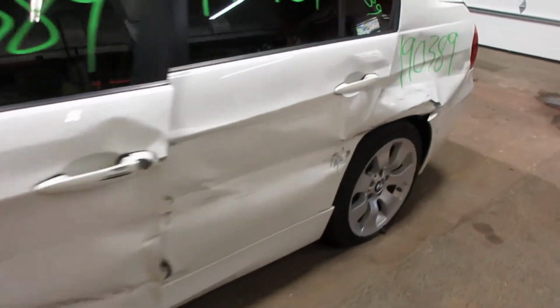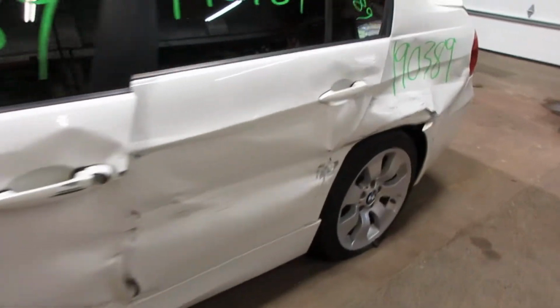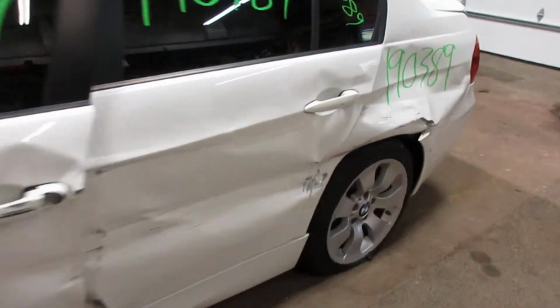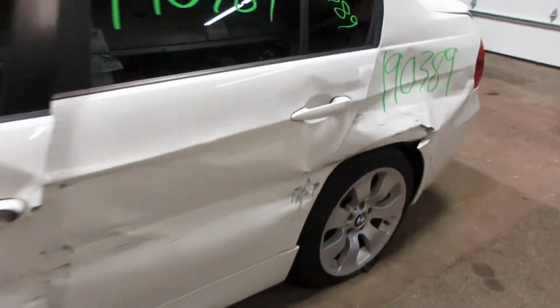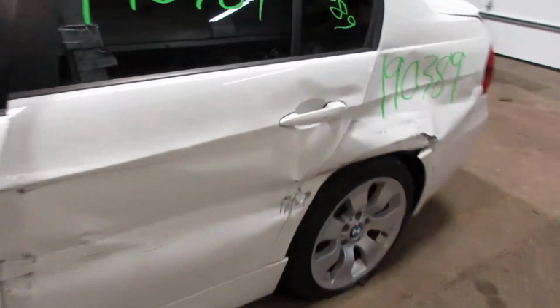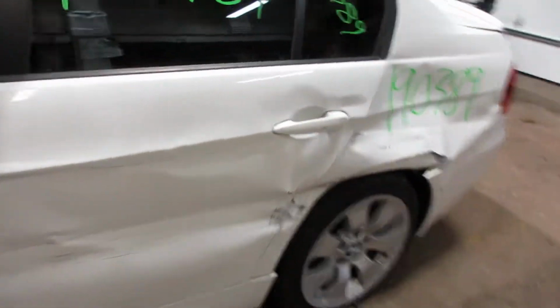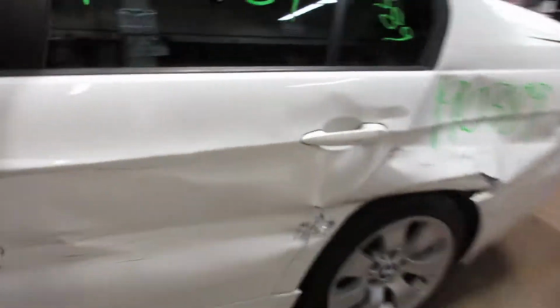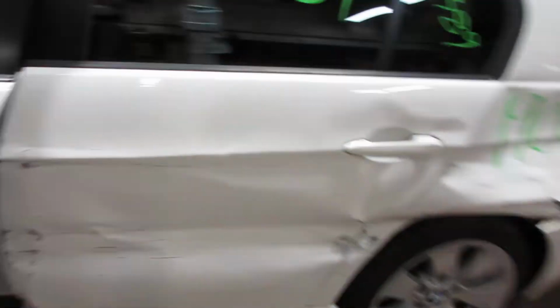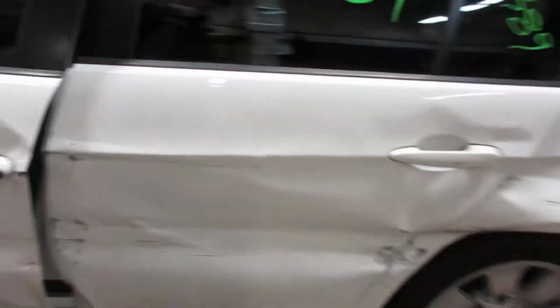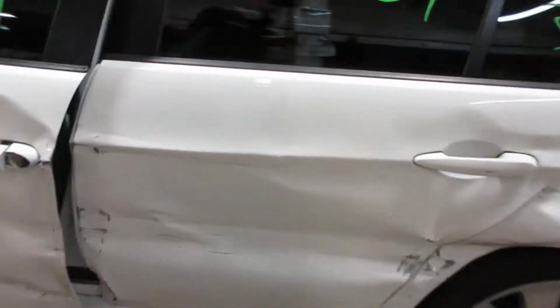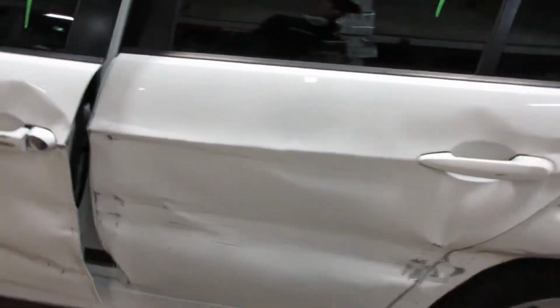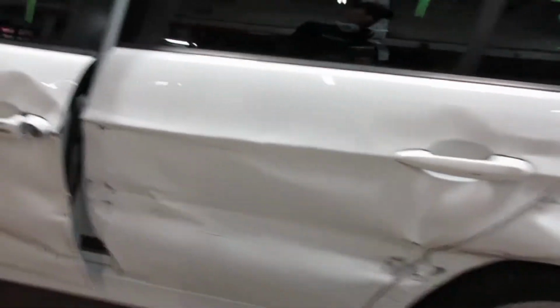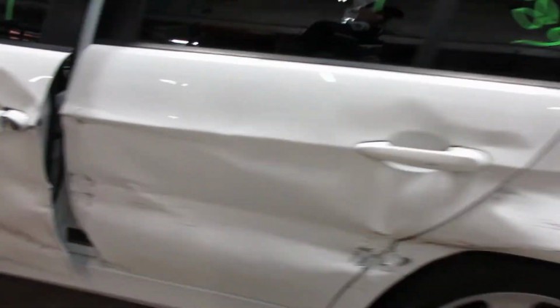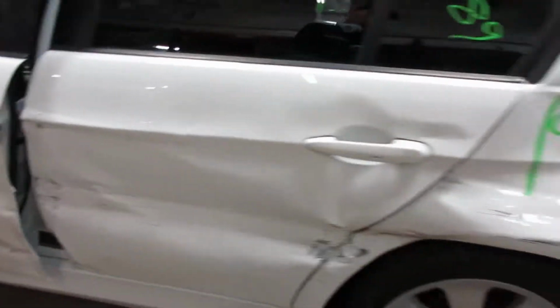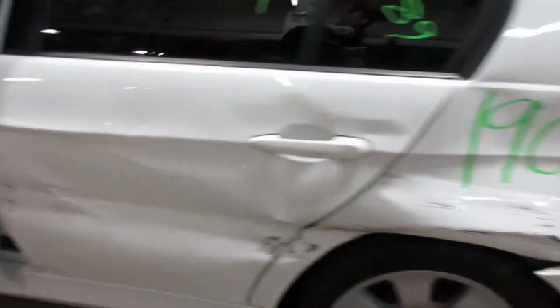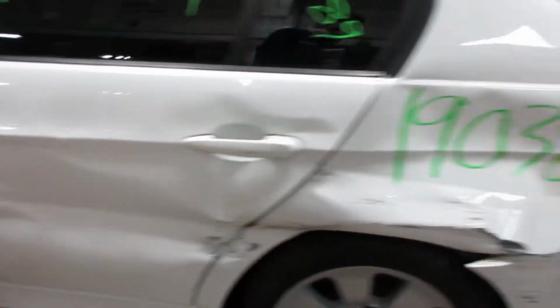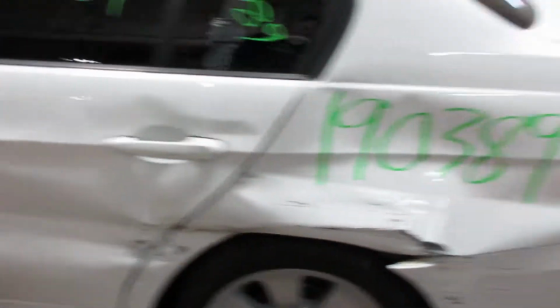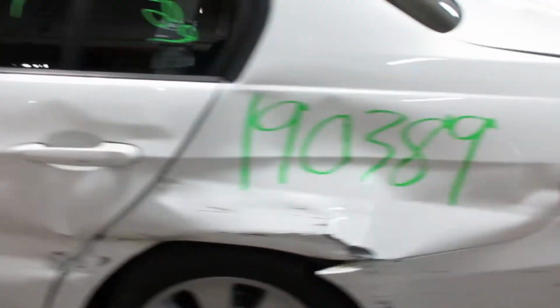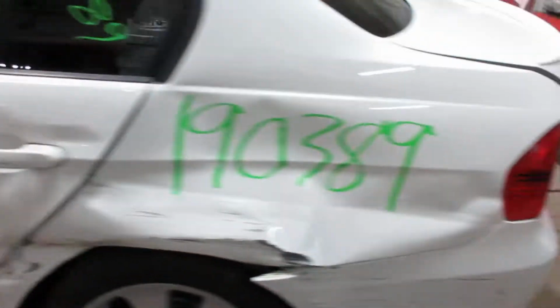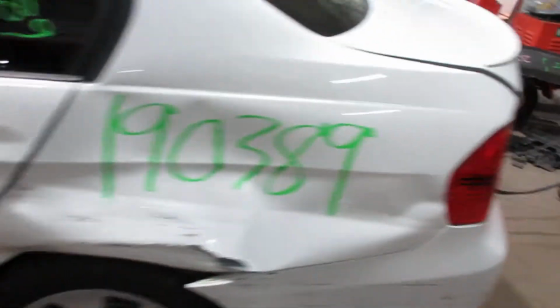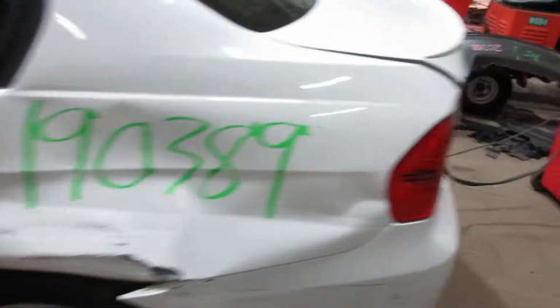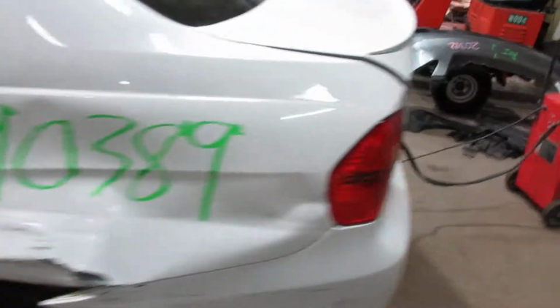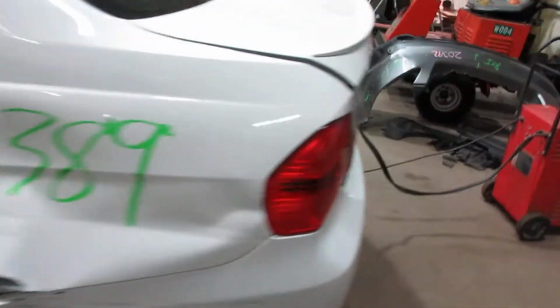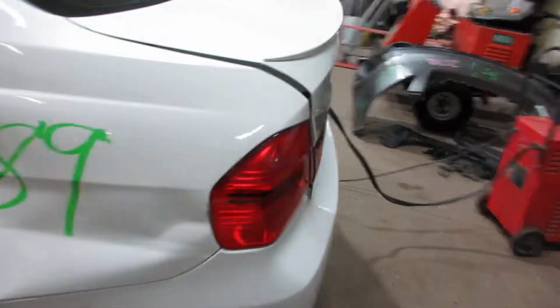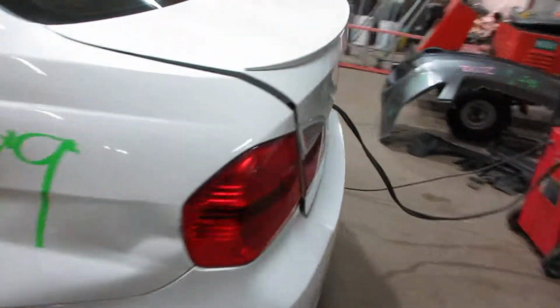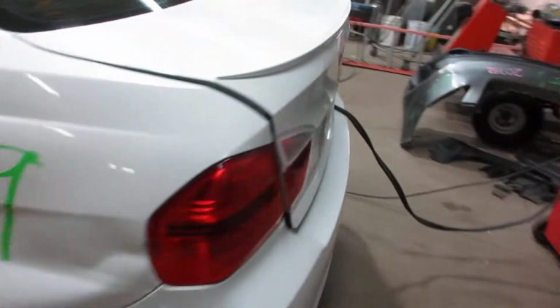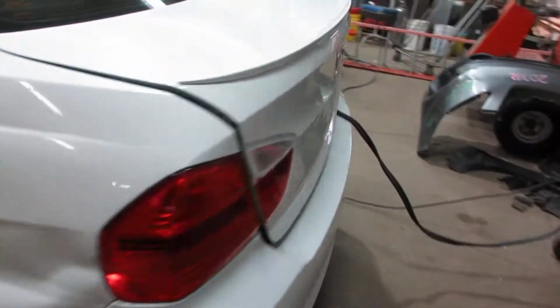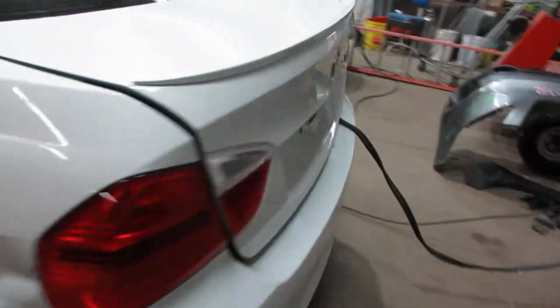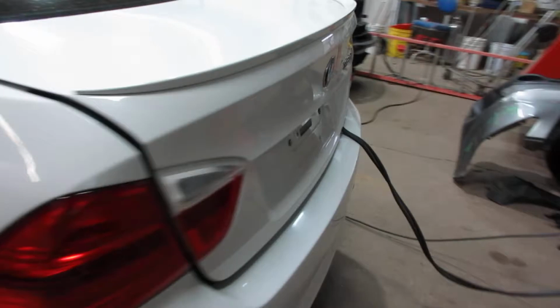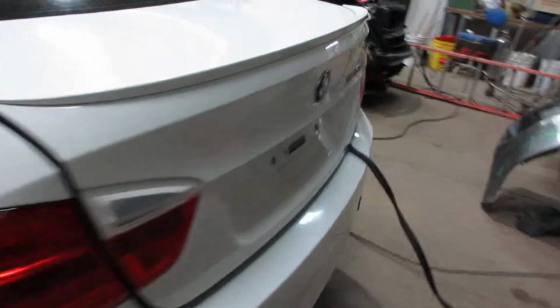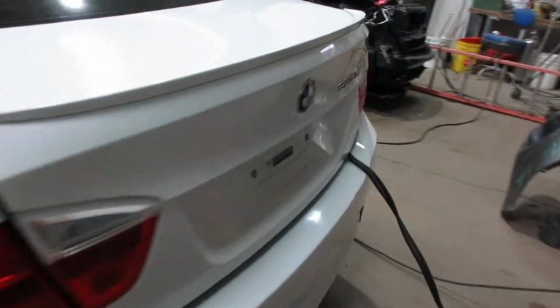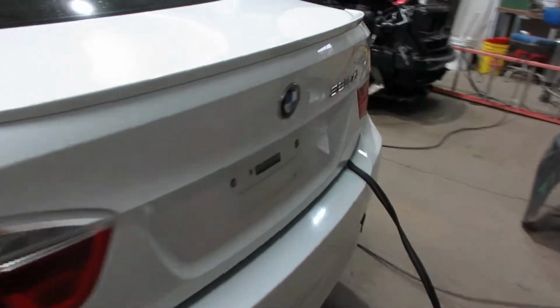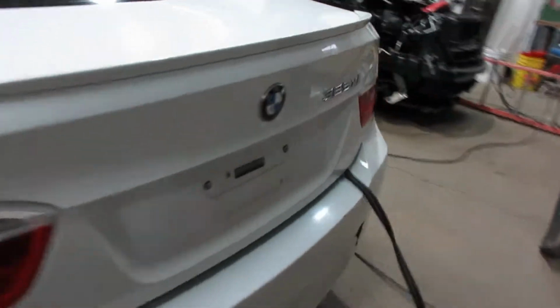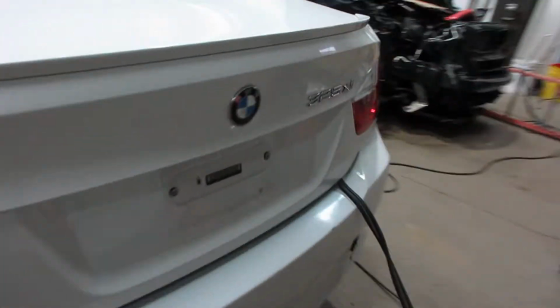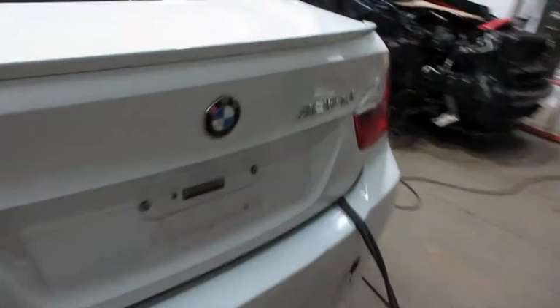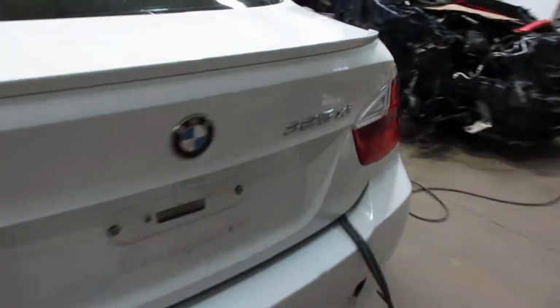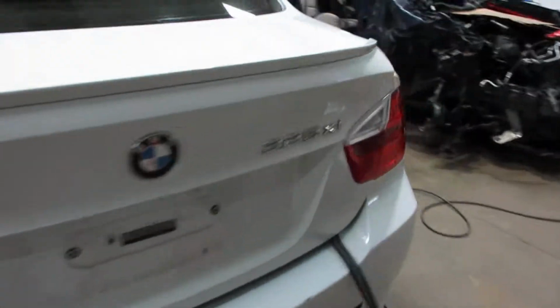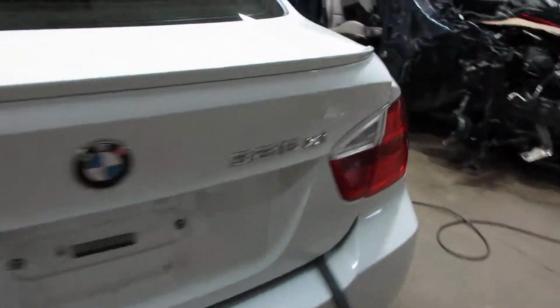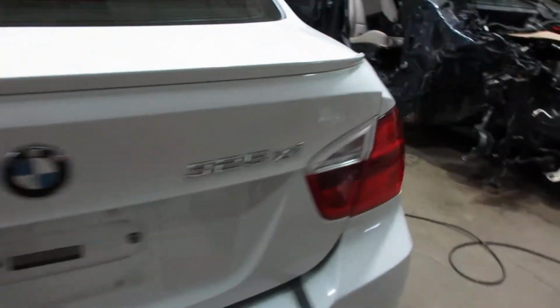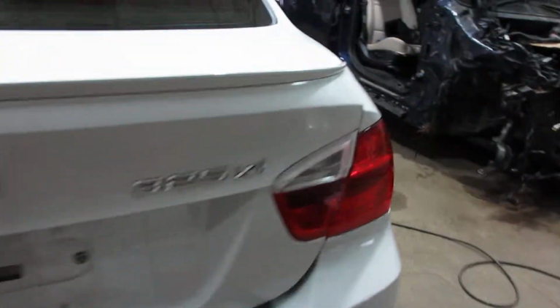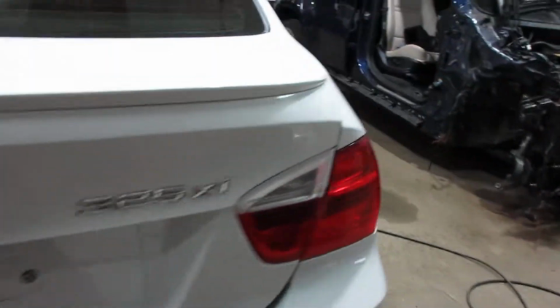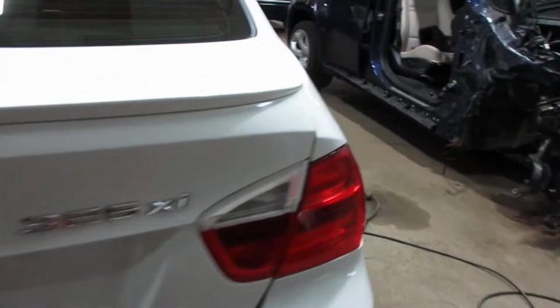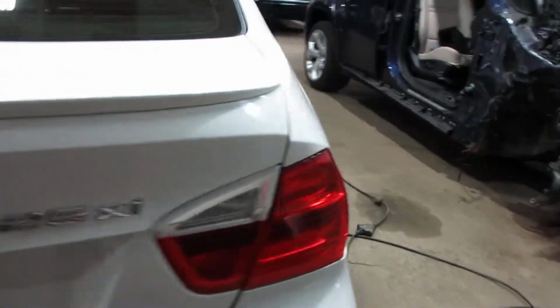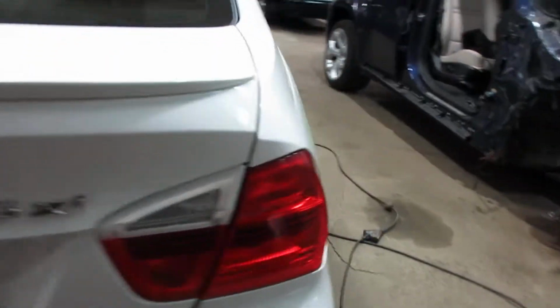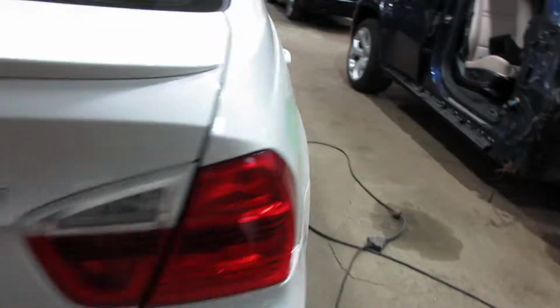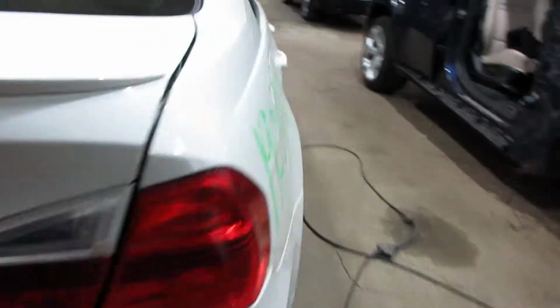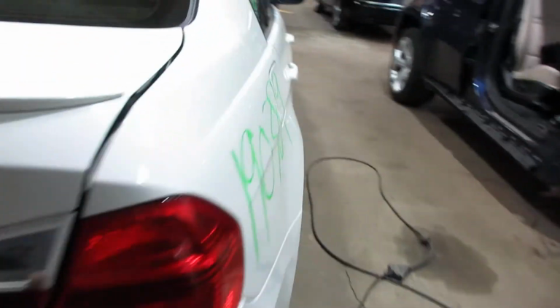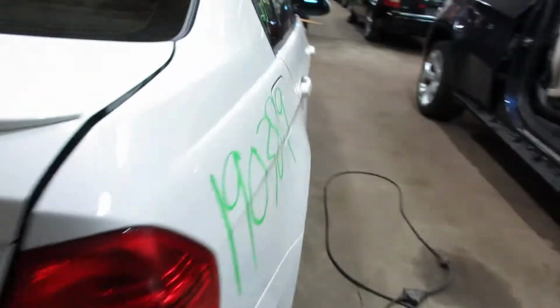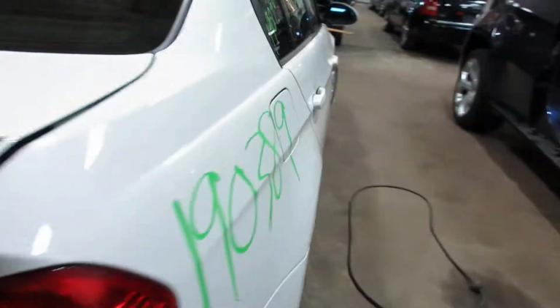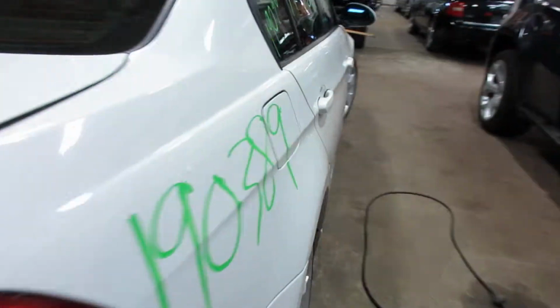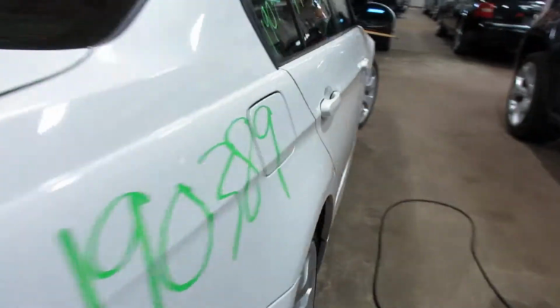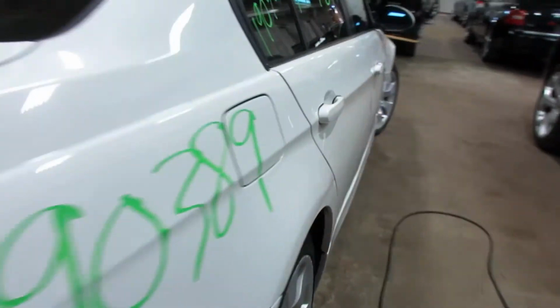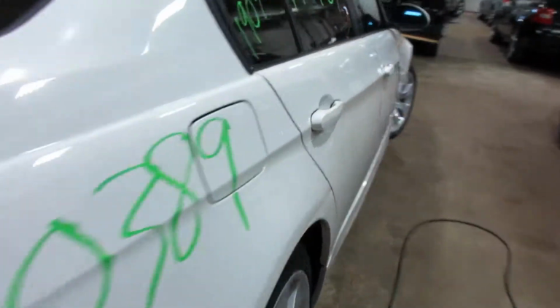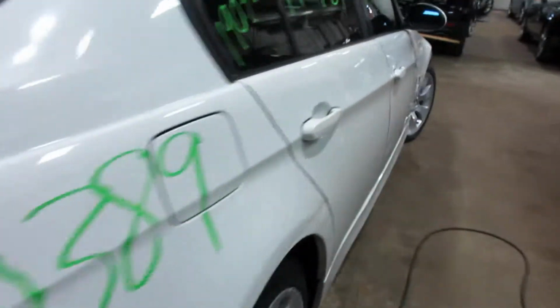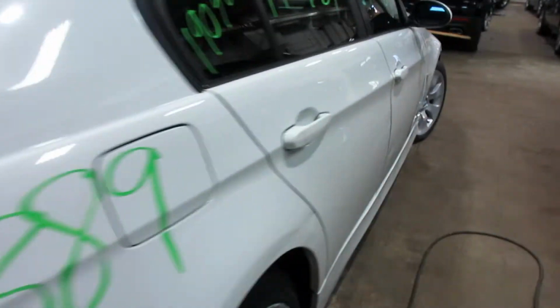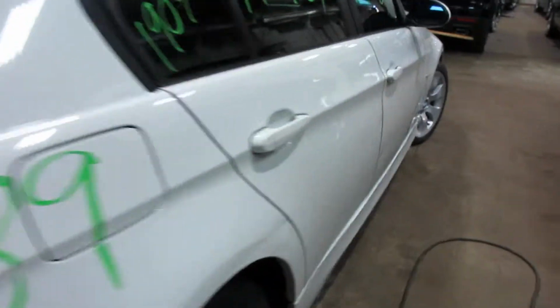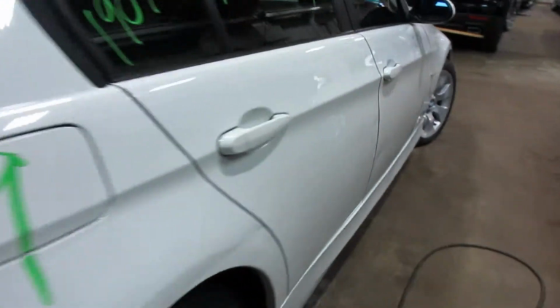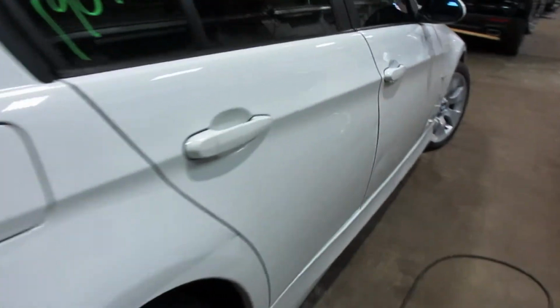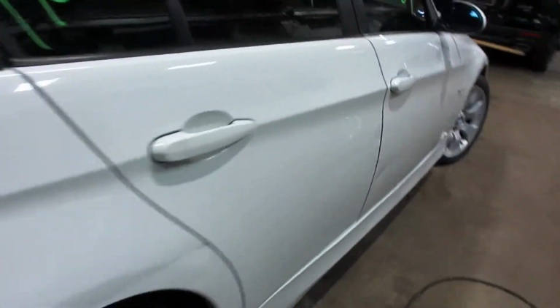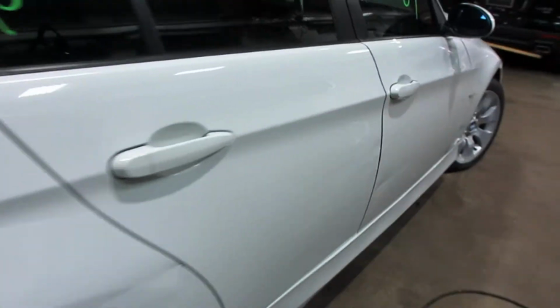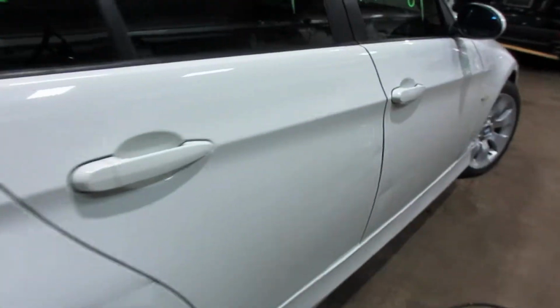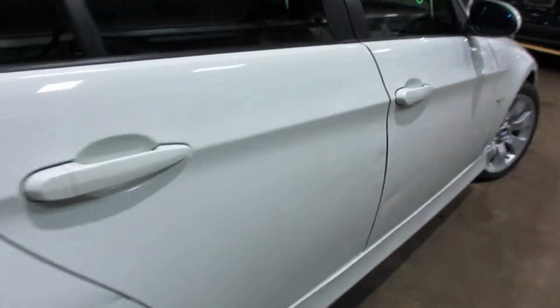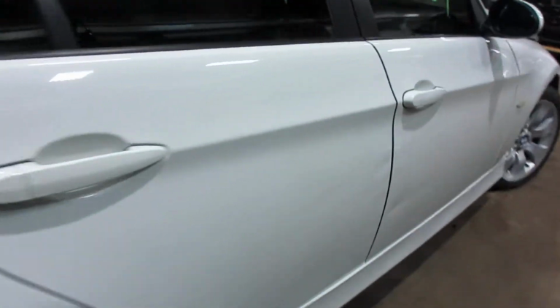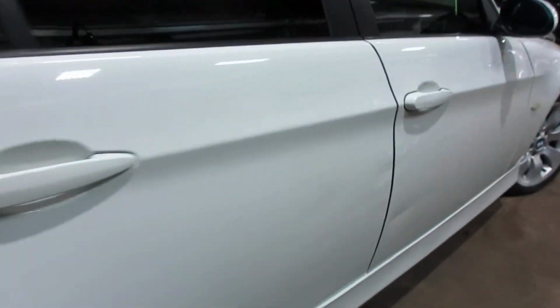Unfortunately the doors are no good due to all the damage there, and the passenger side as well got some damage to it.